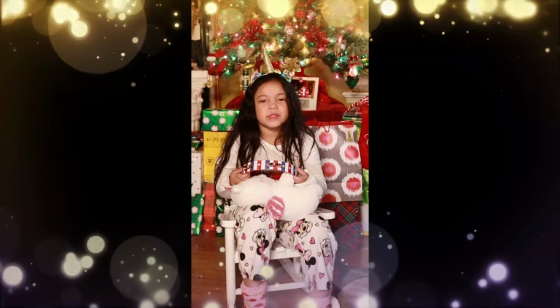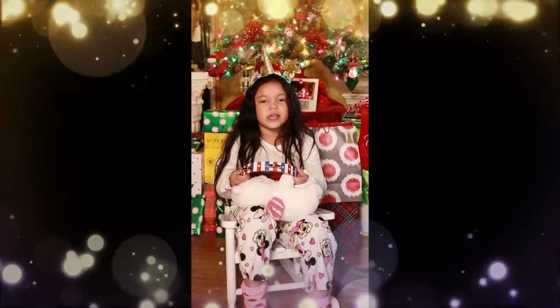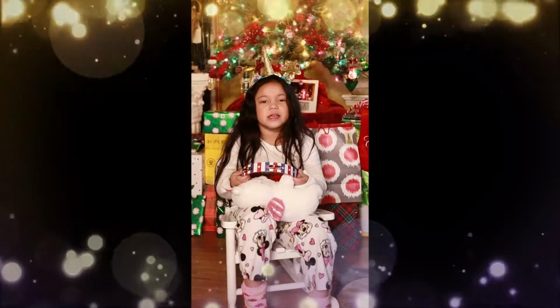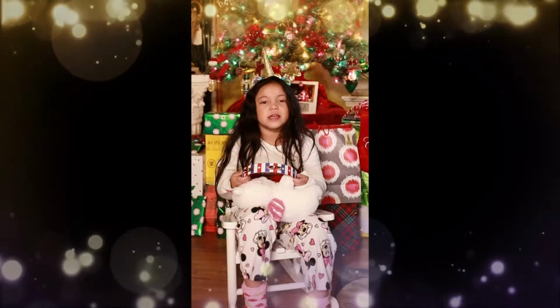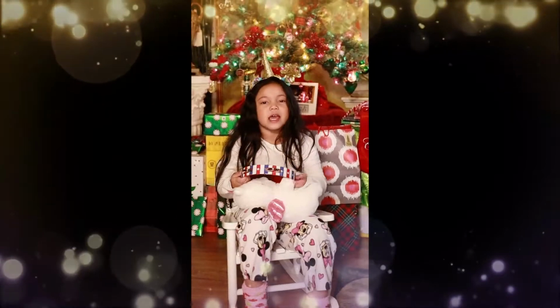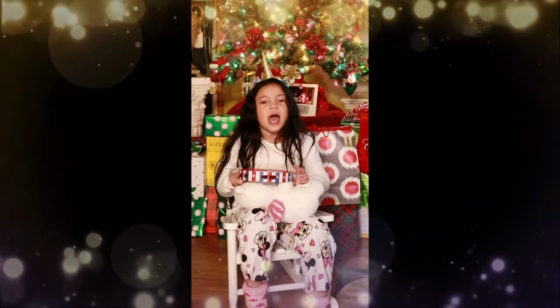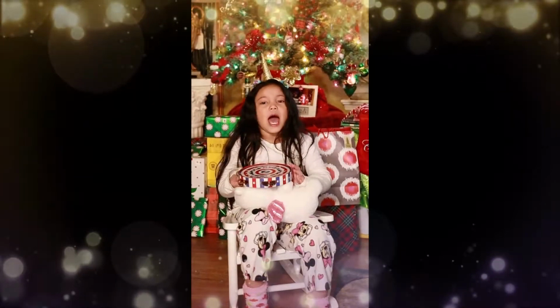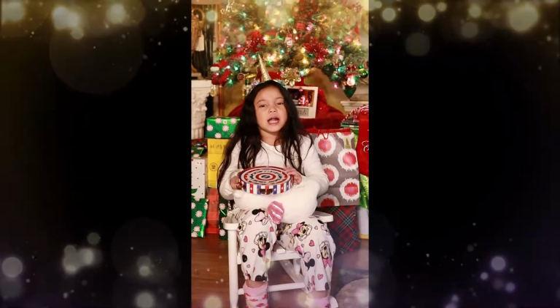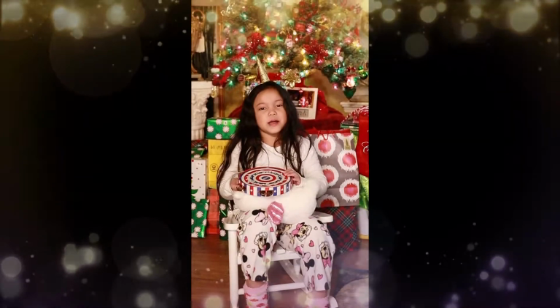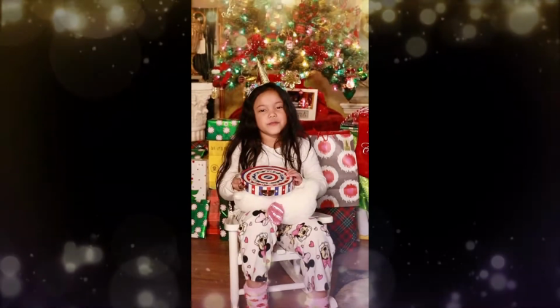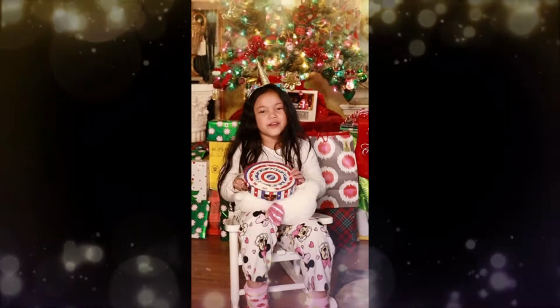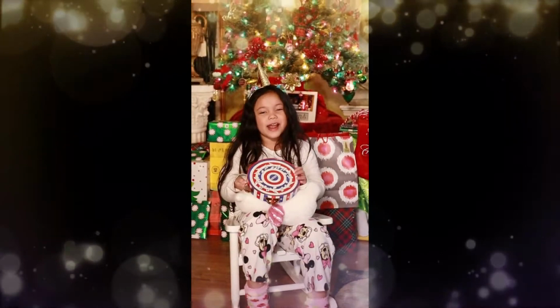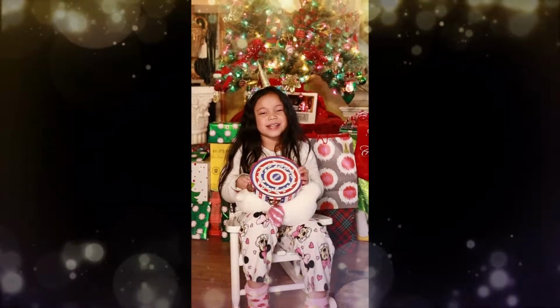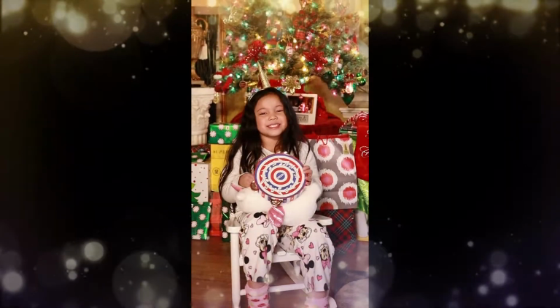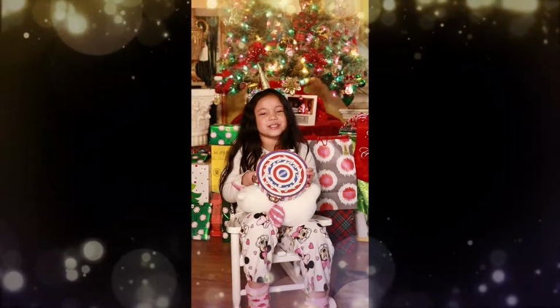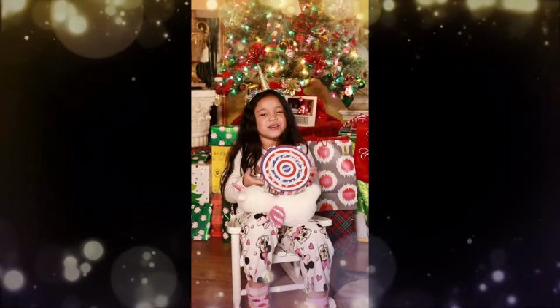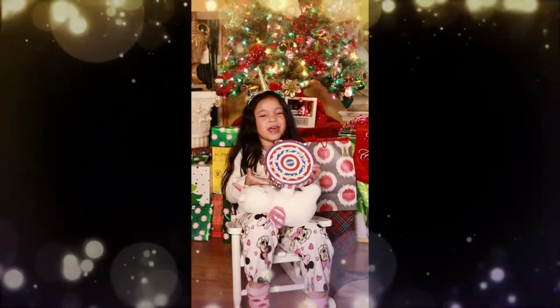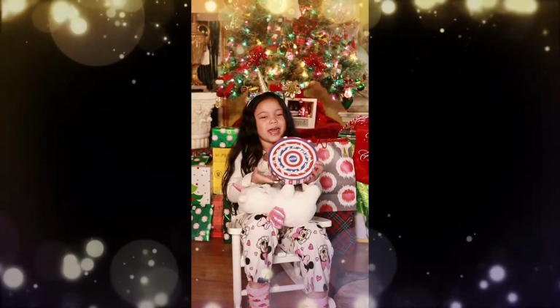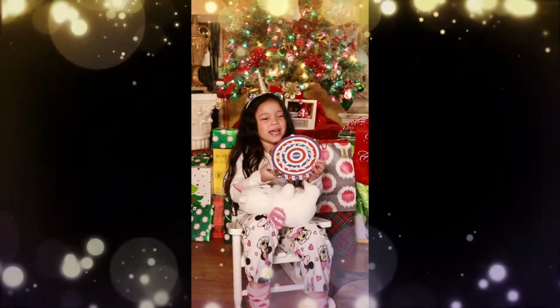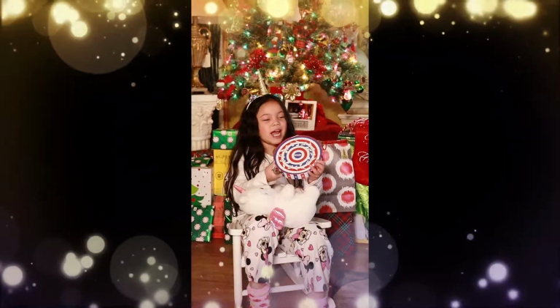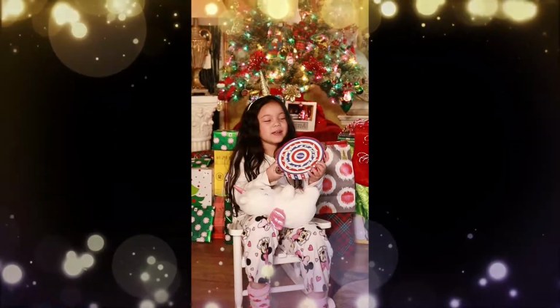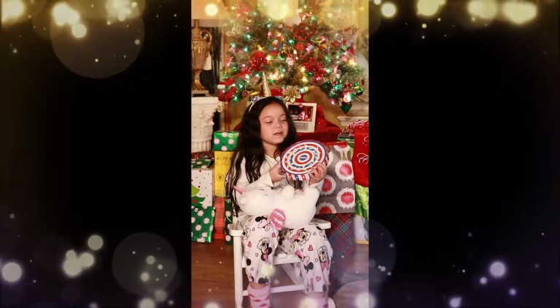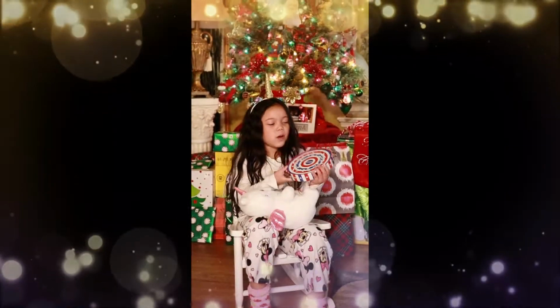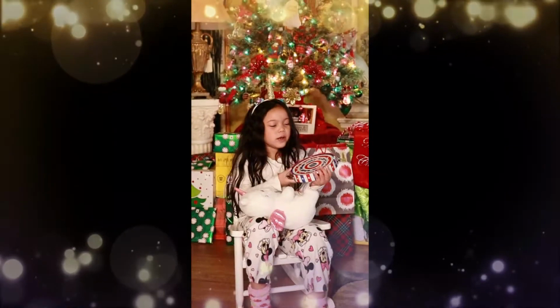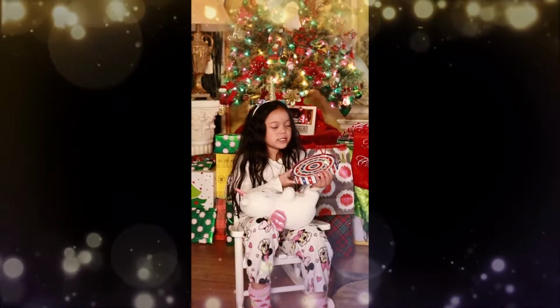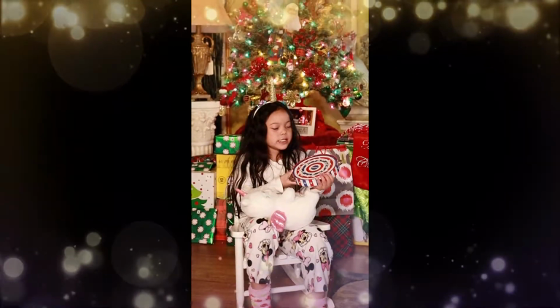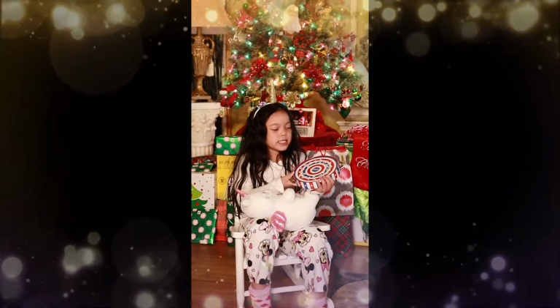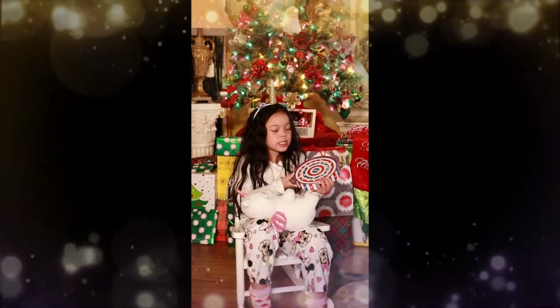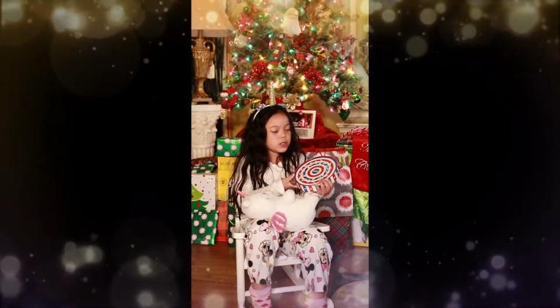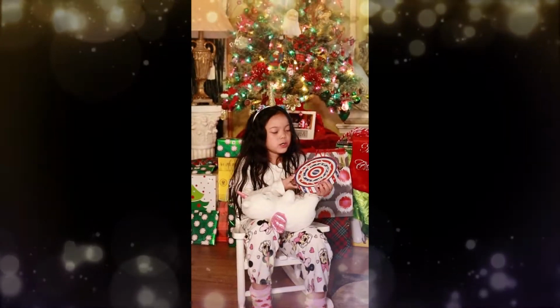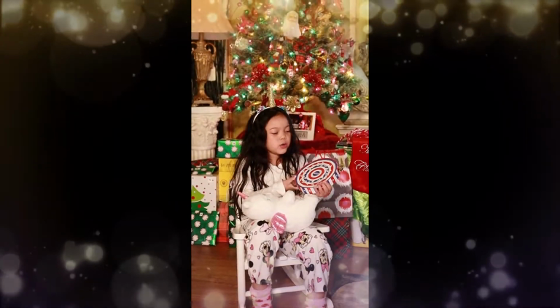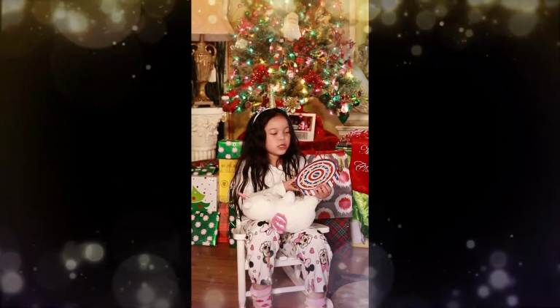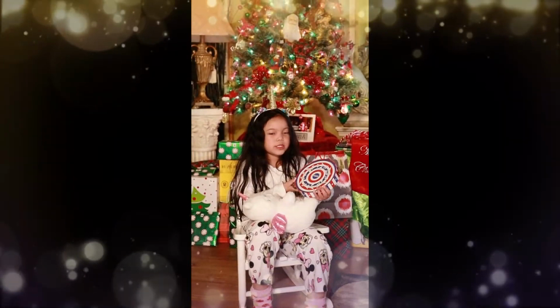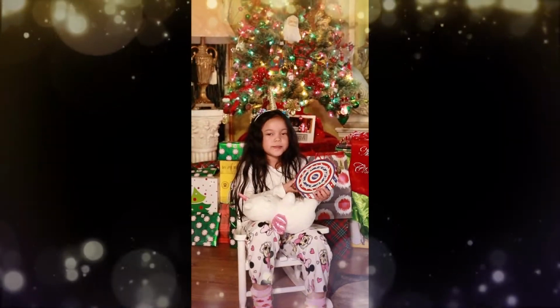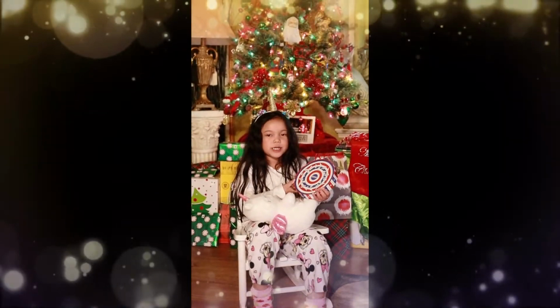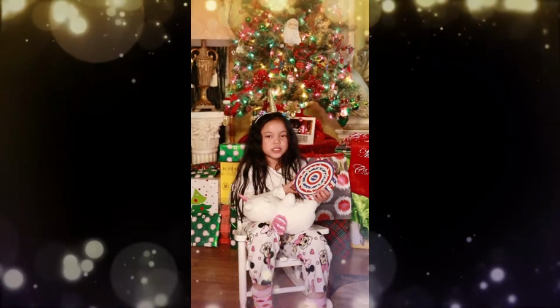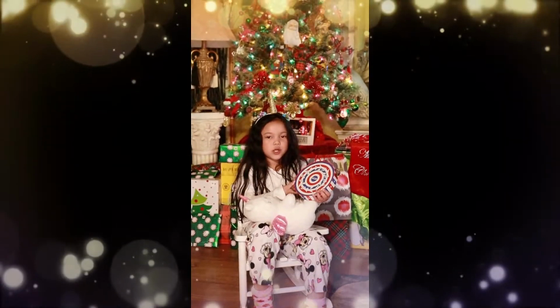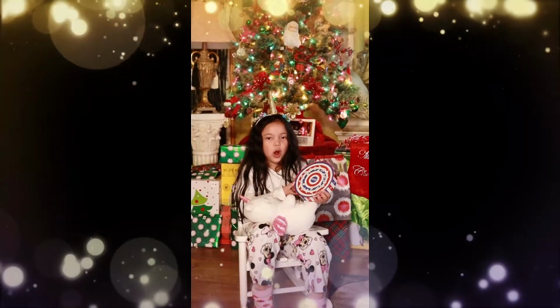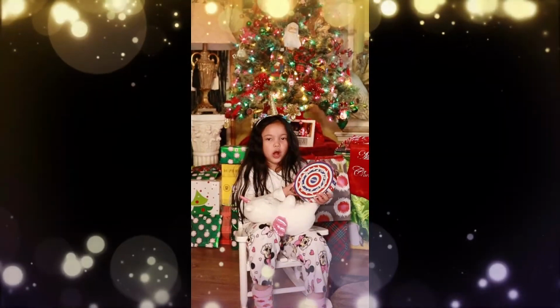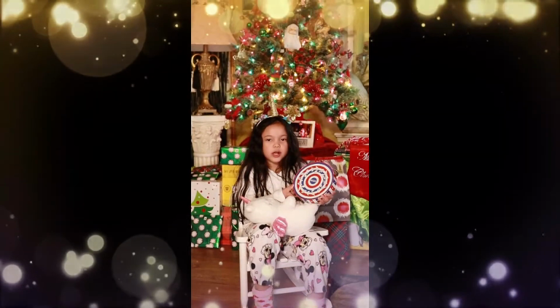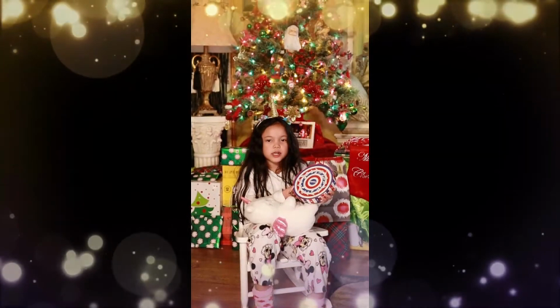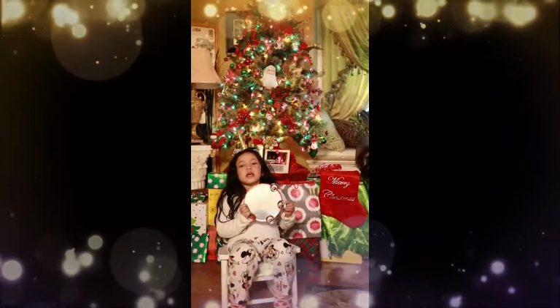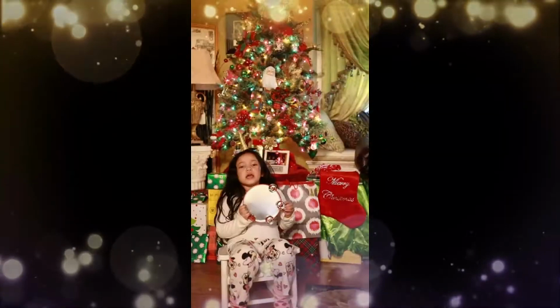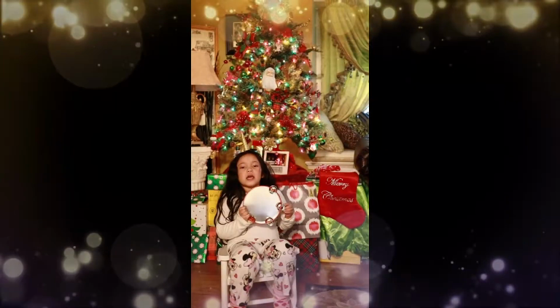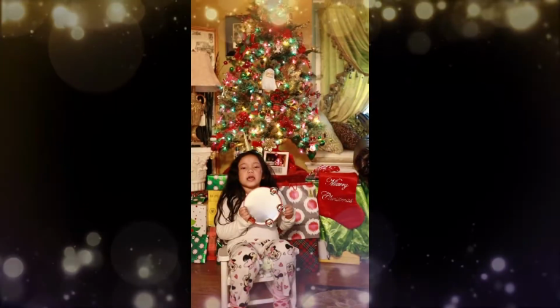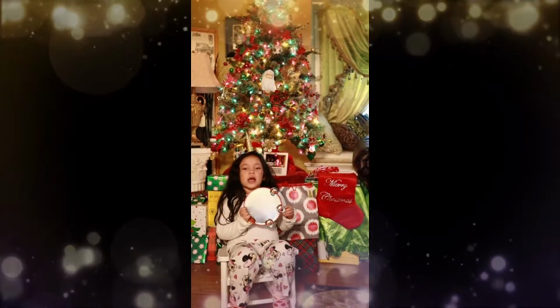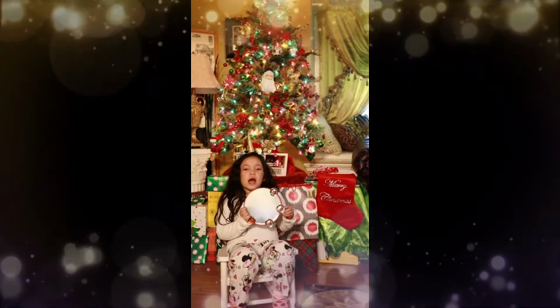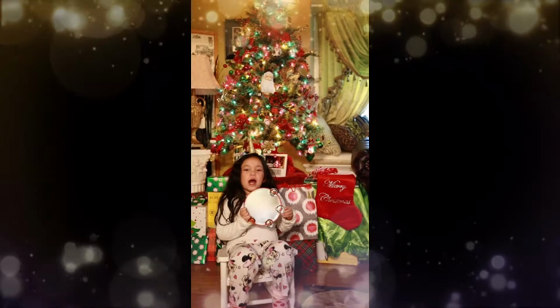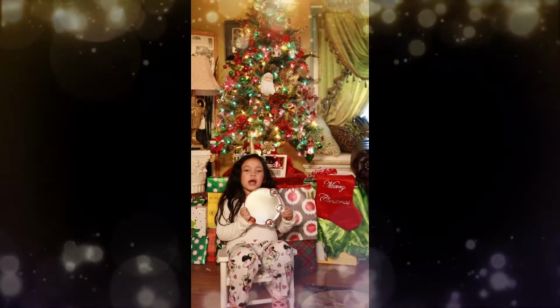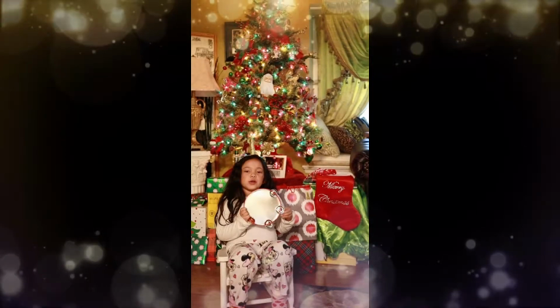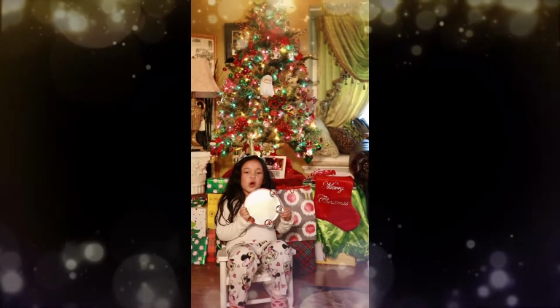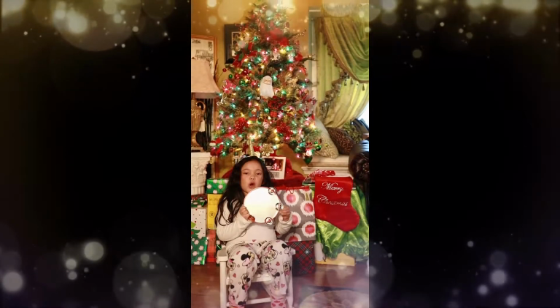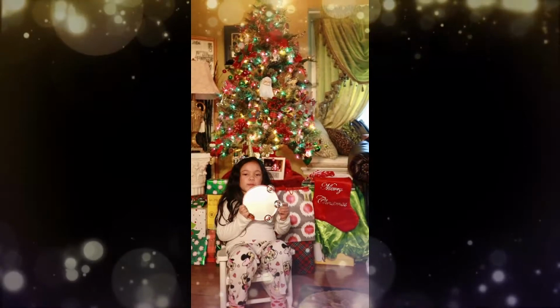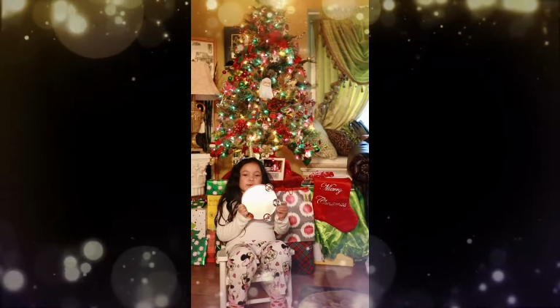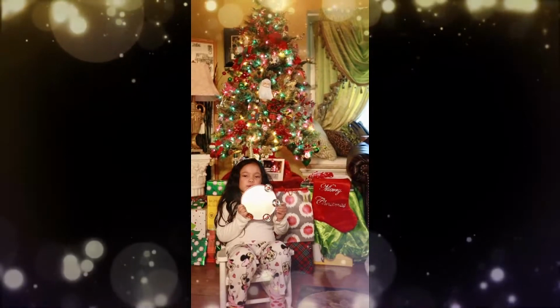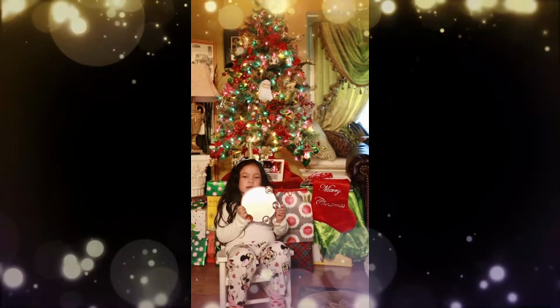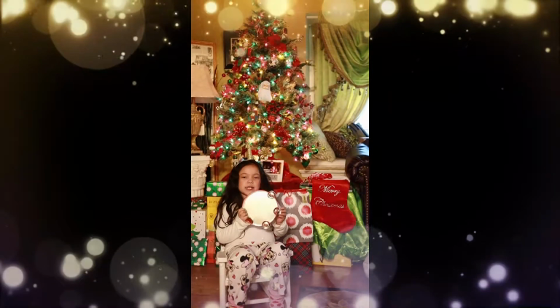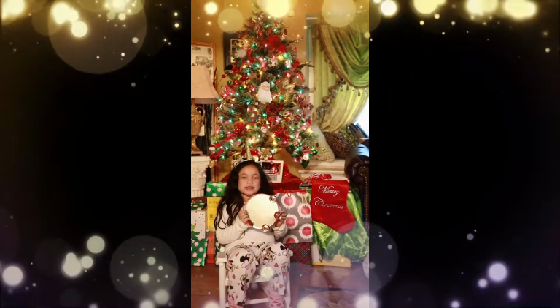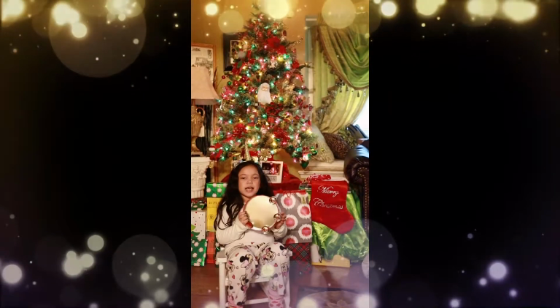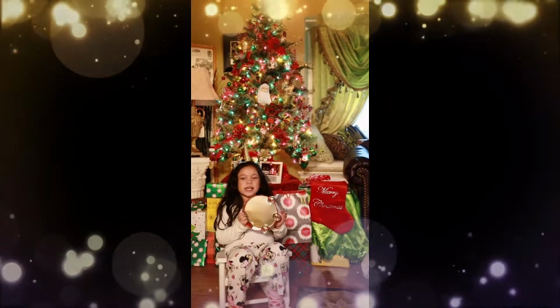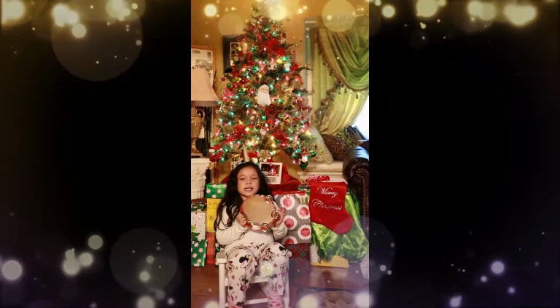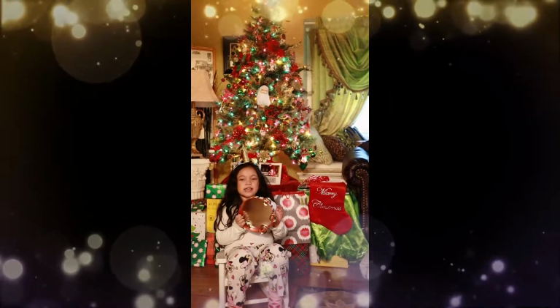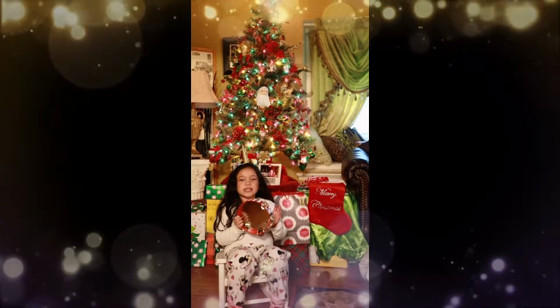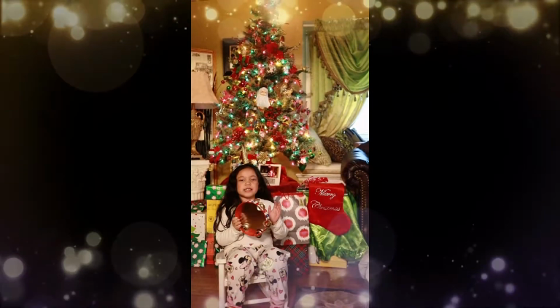Hello friends! Today I am going to sing you a Christmas song. I hope you guys like it.